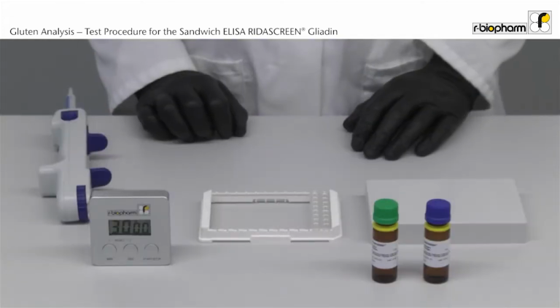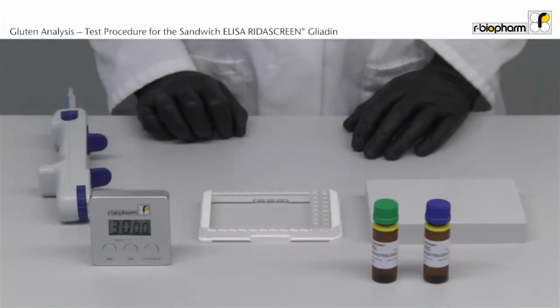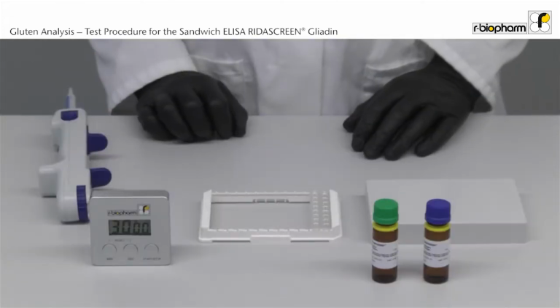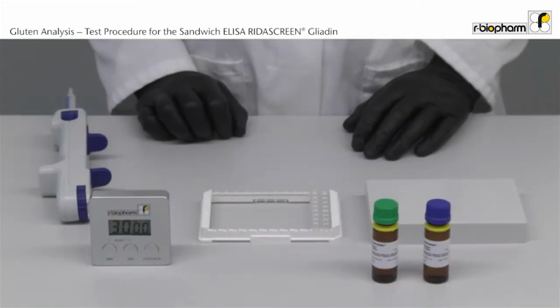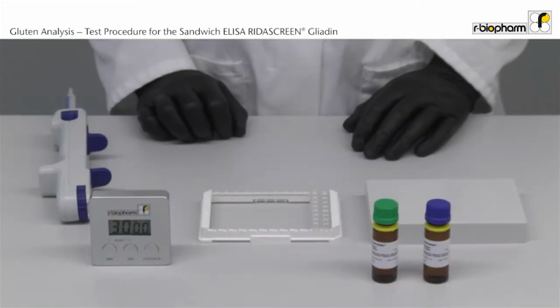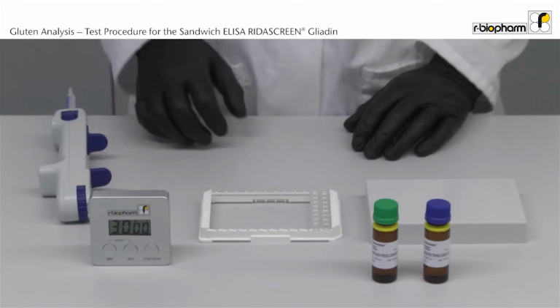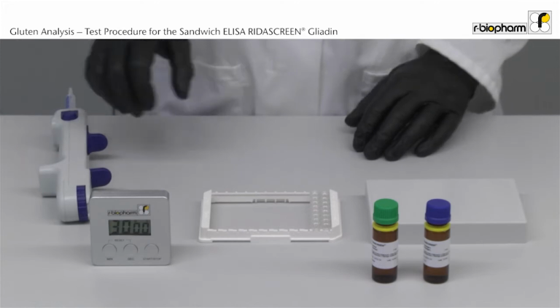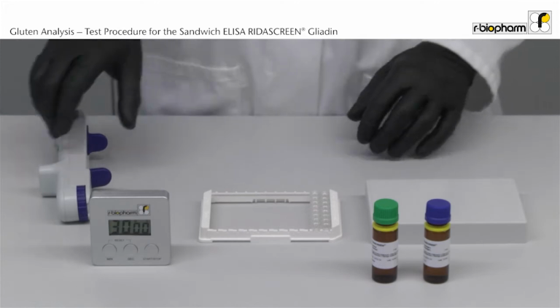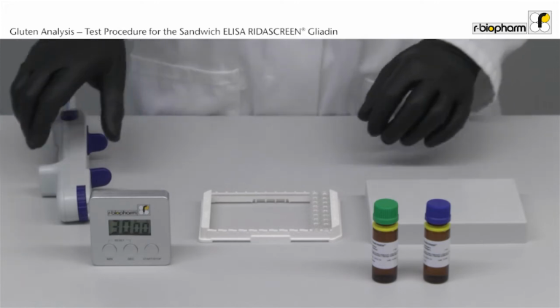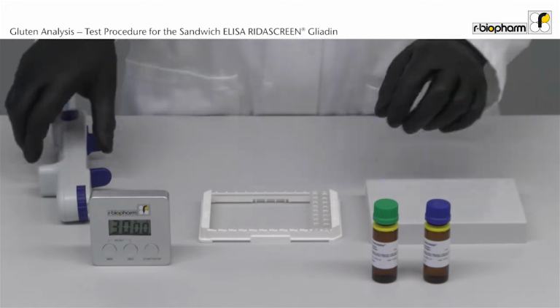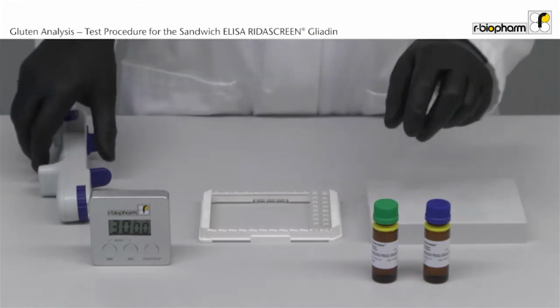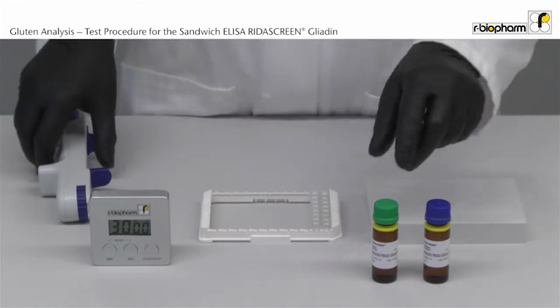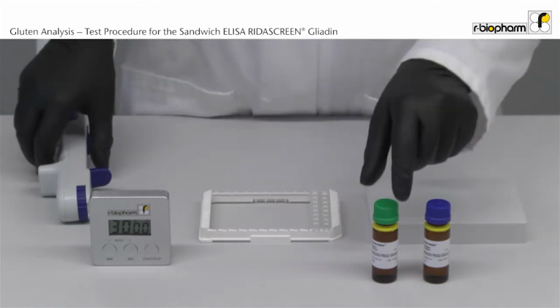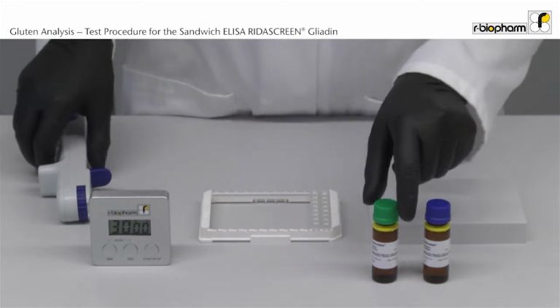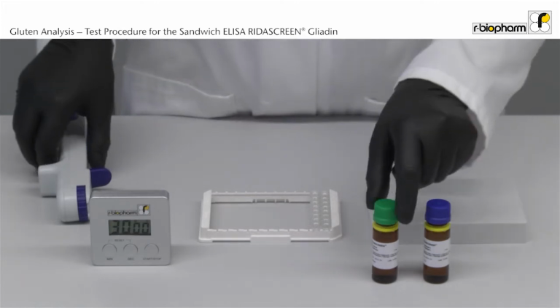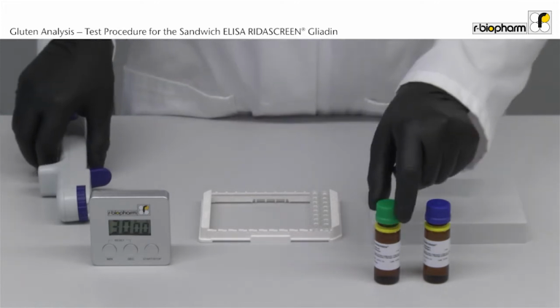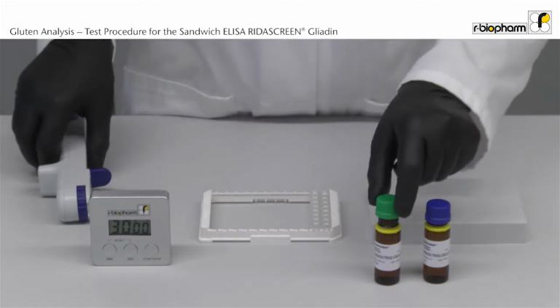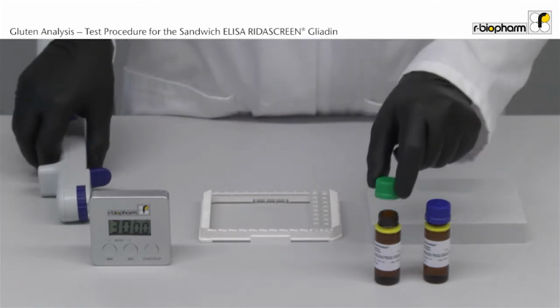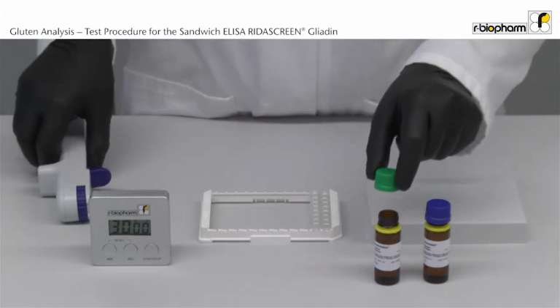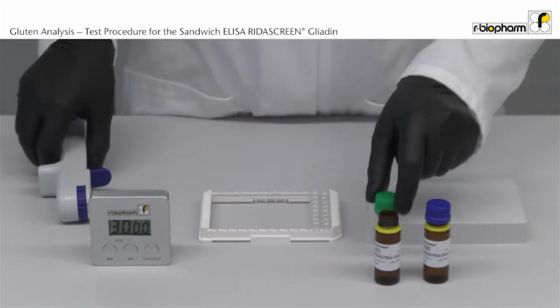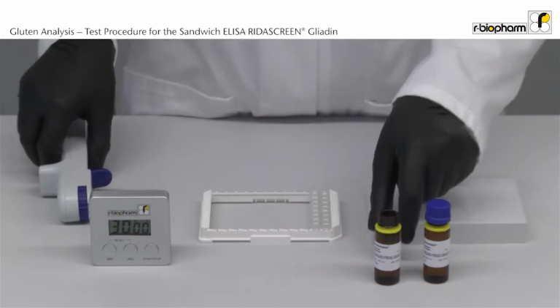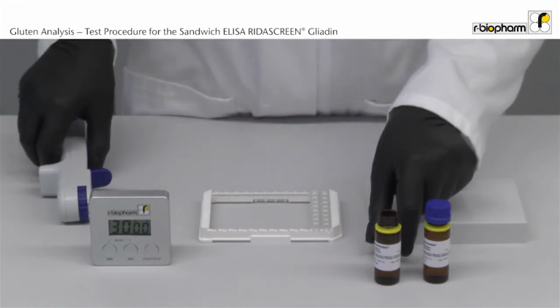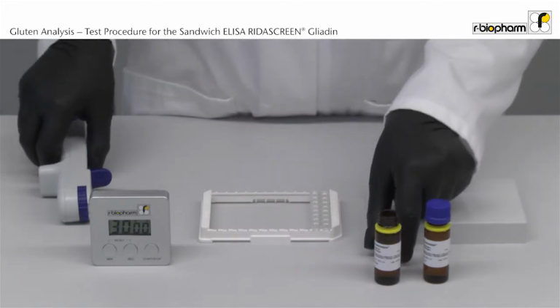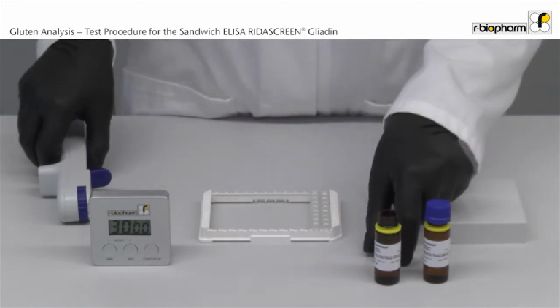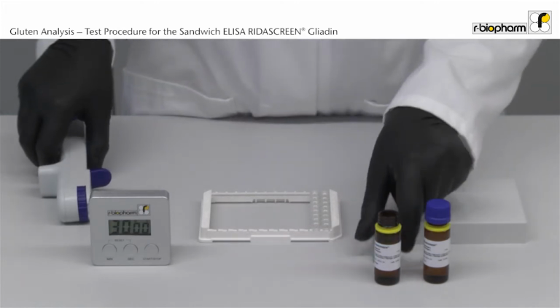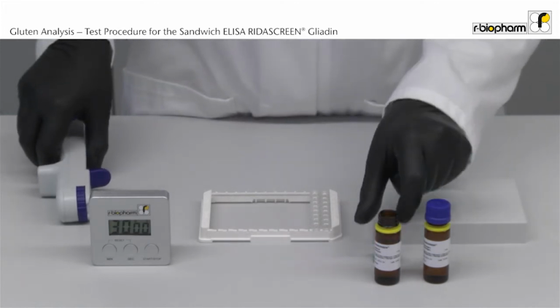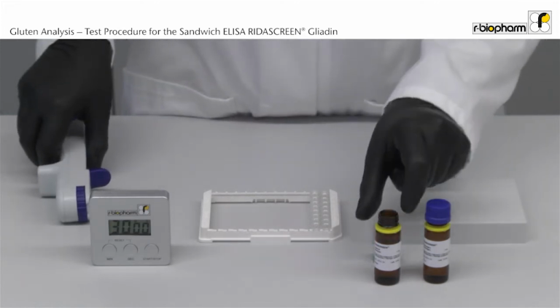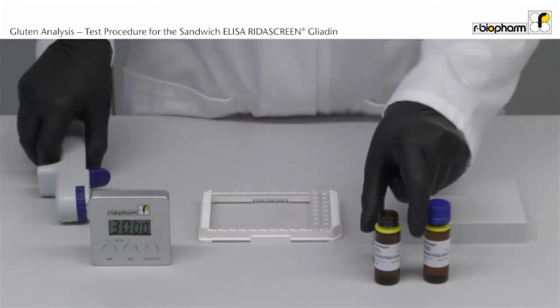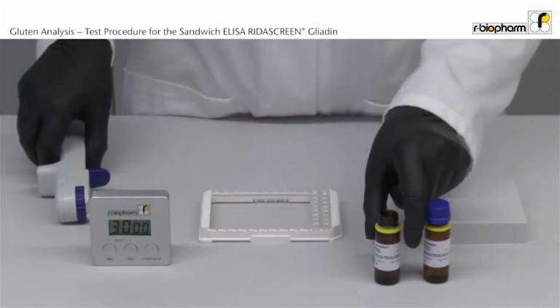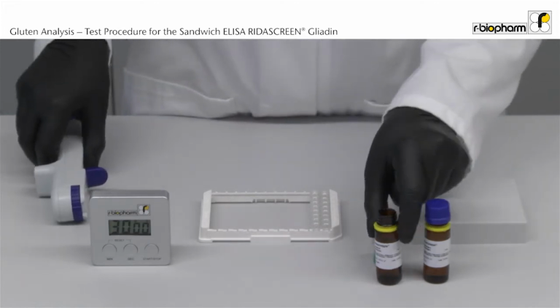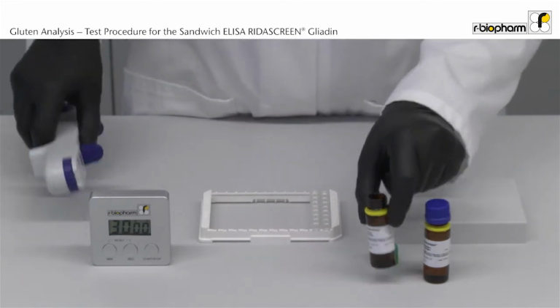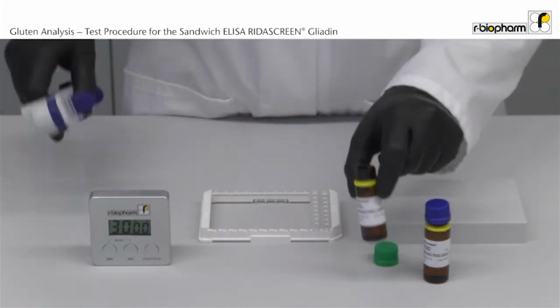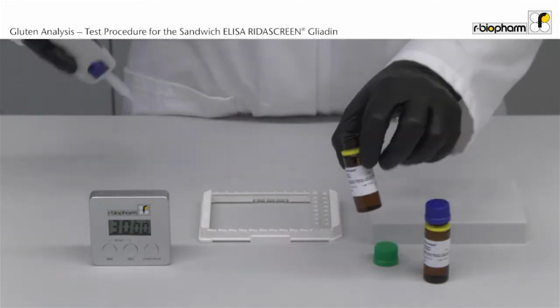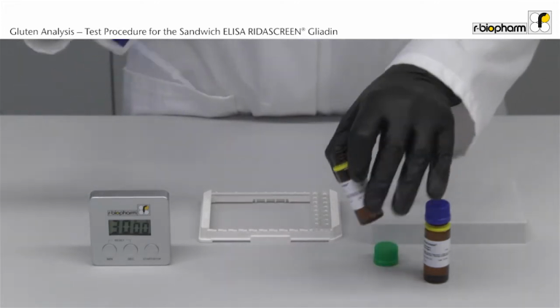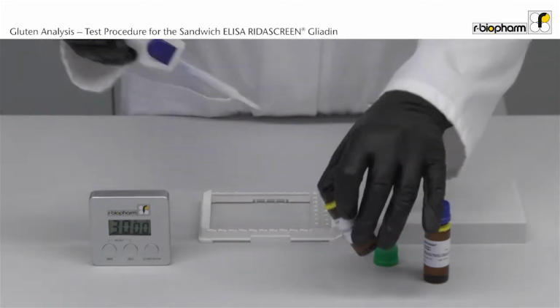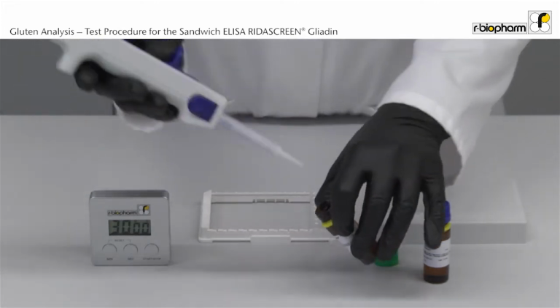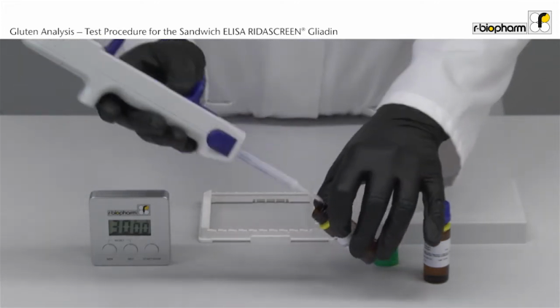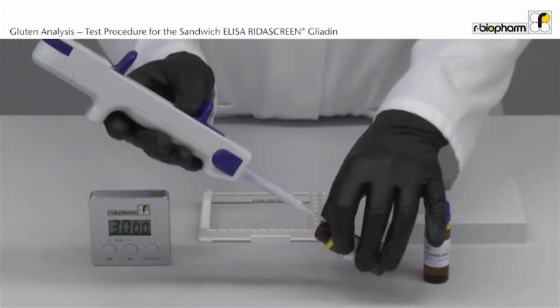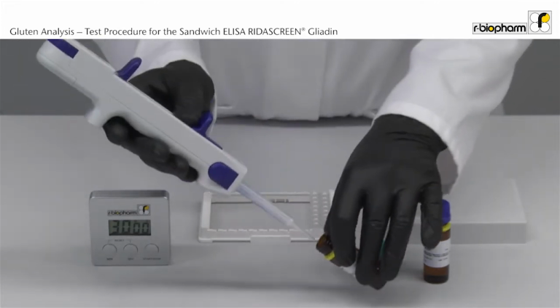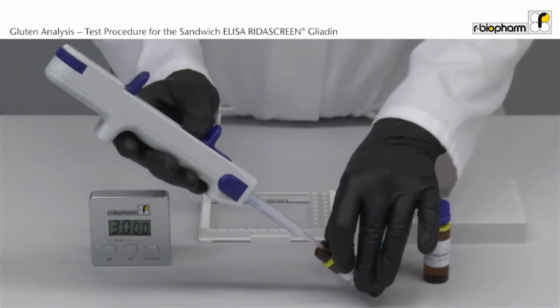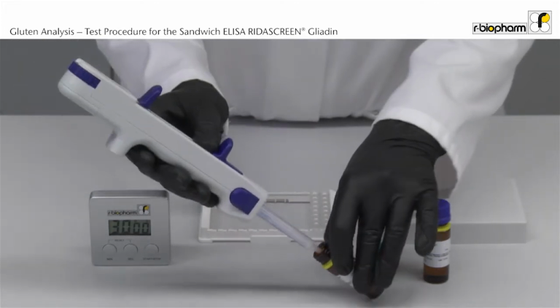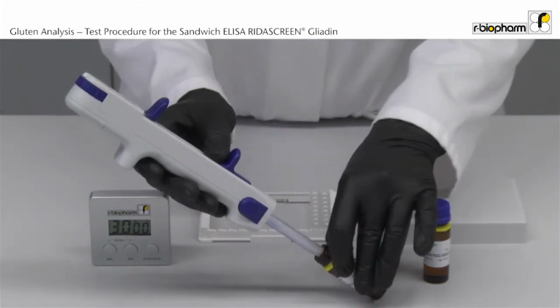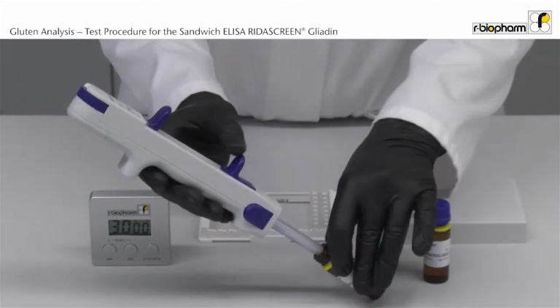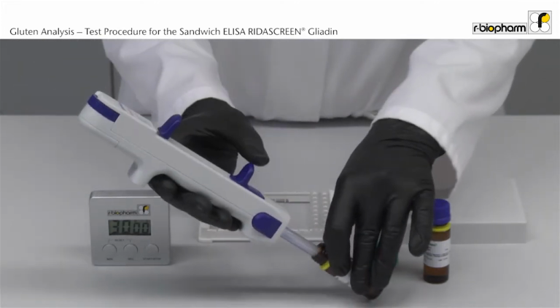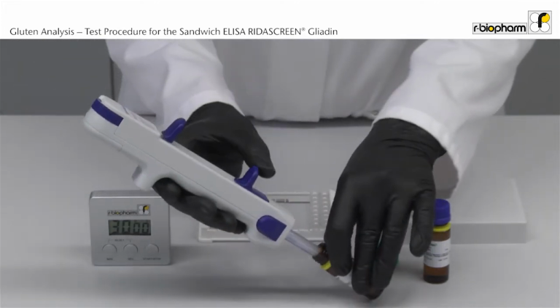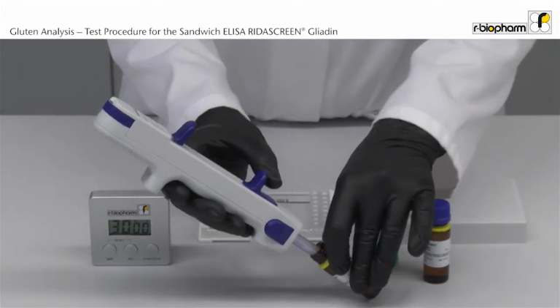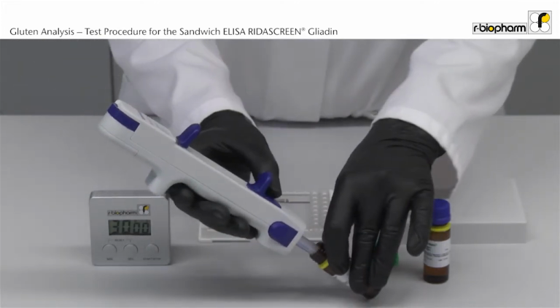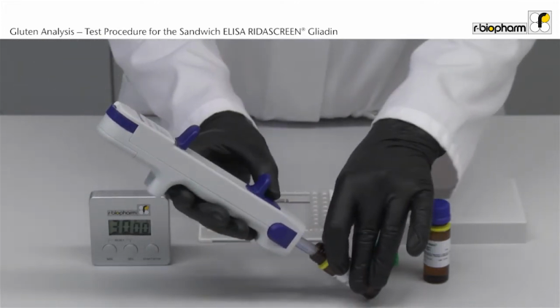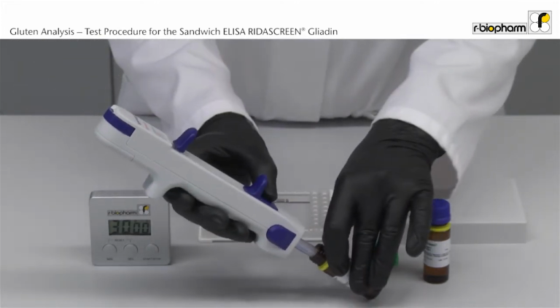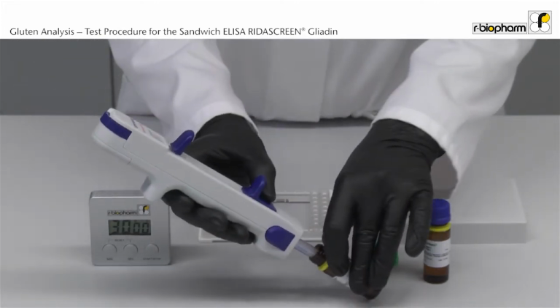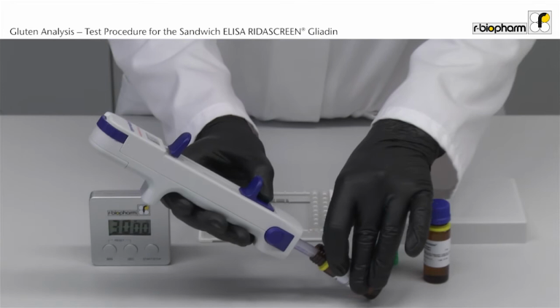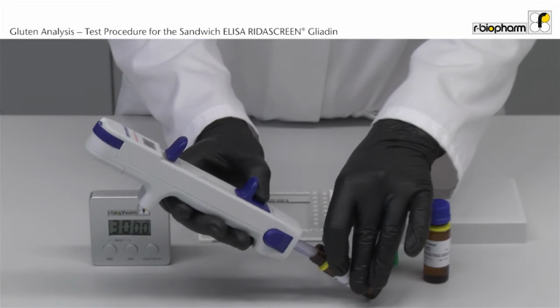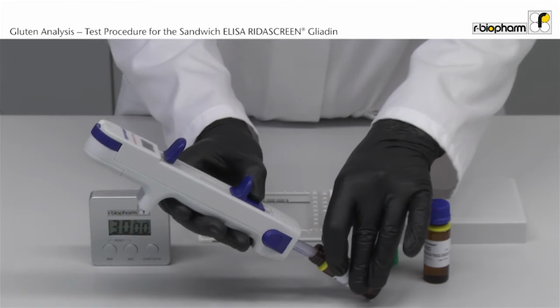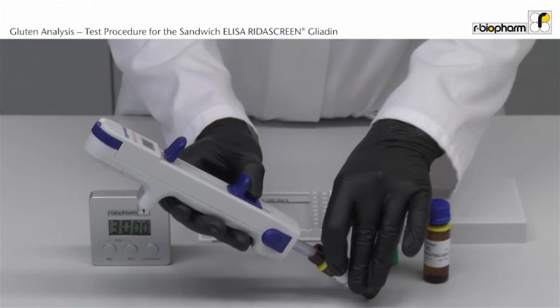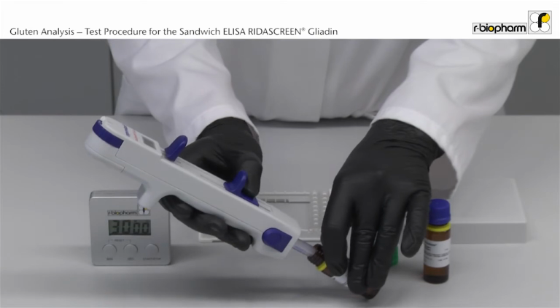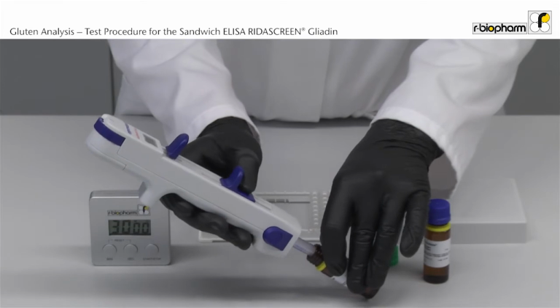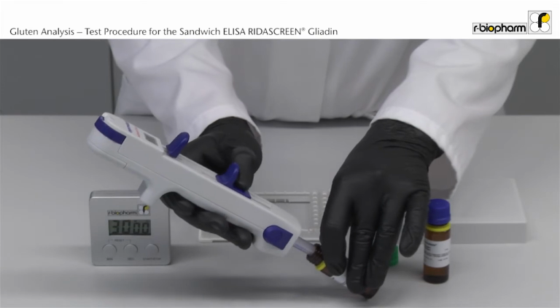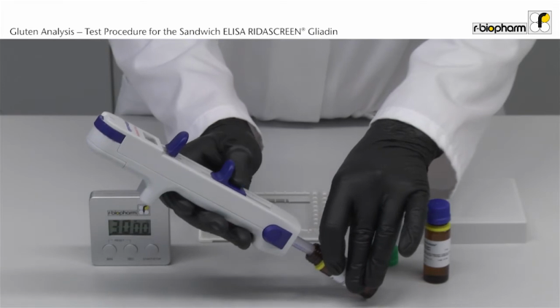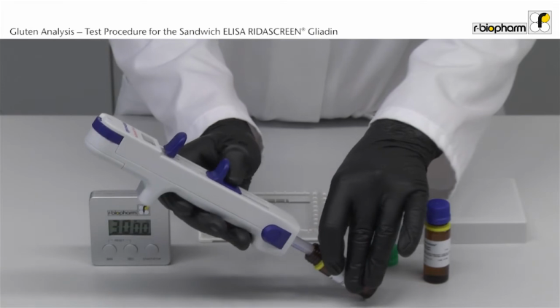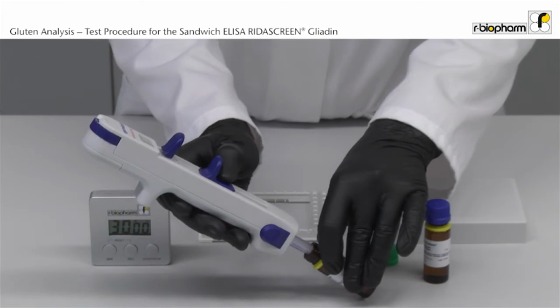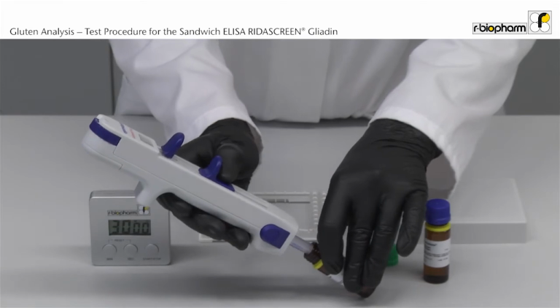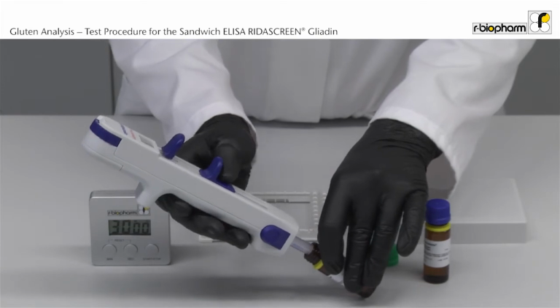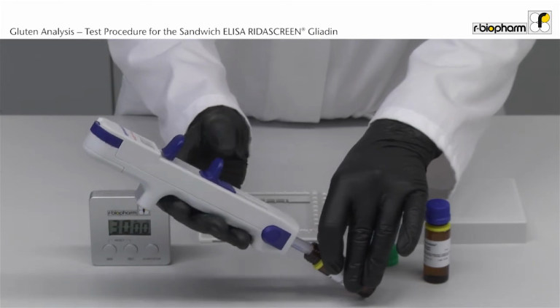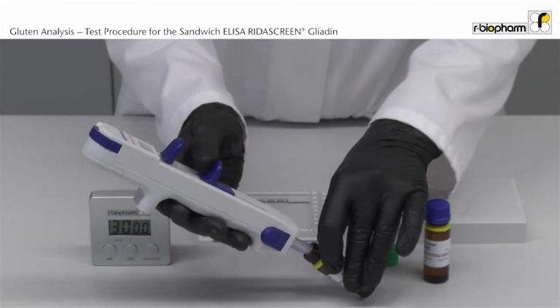After washing, add 50 µl of substrate and 50 µl of chromogen solution to each well with the multi-stepper.